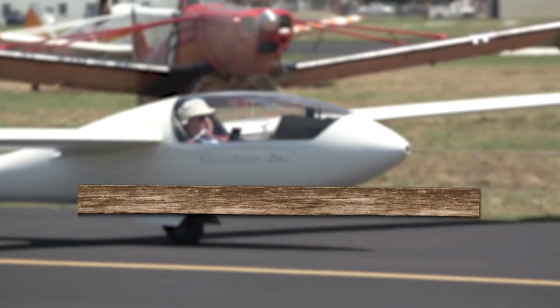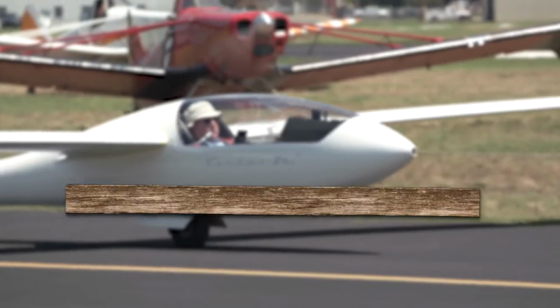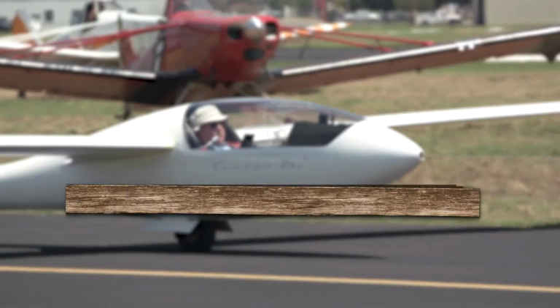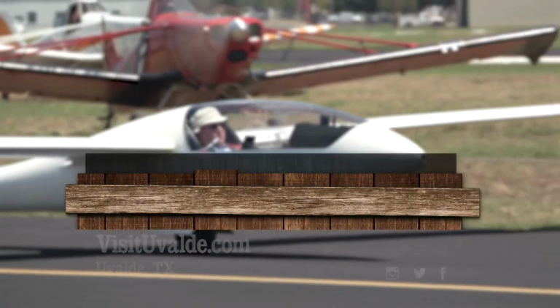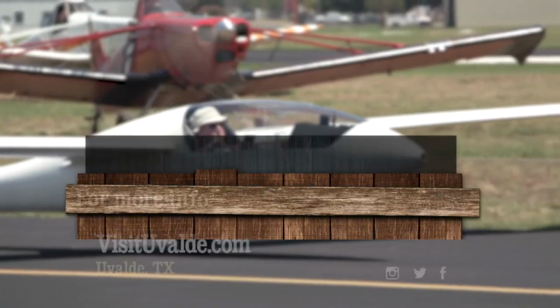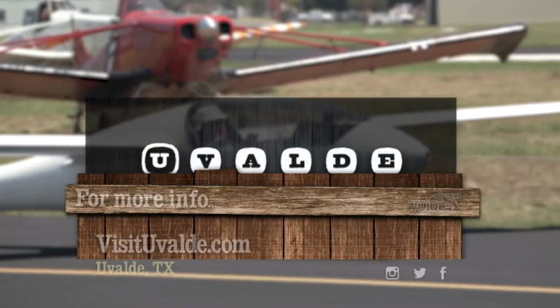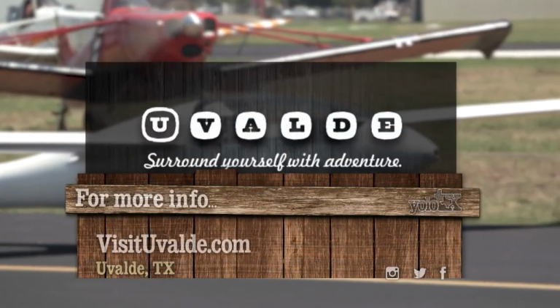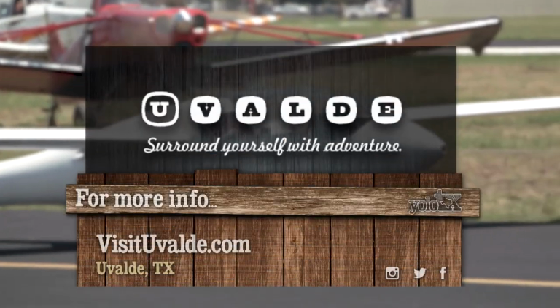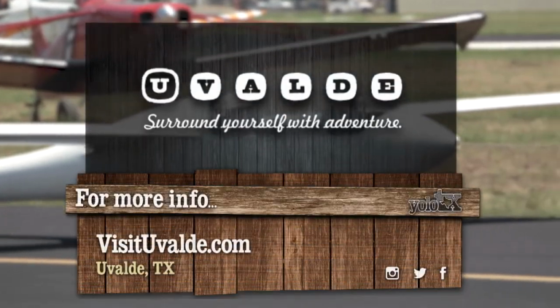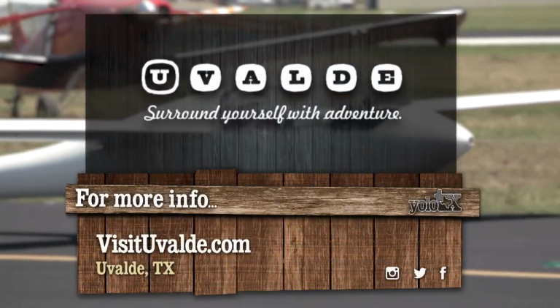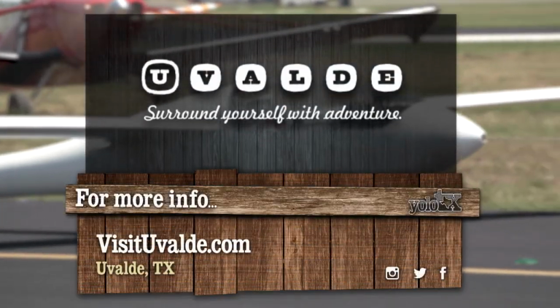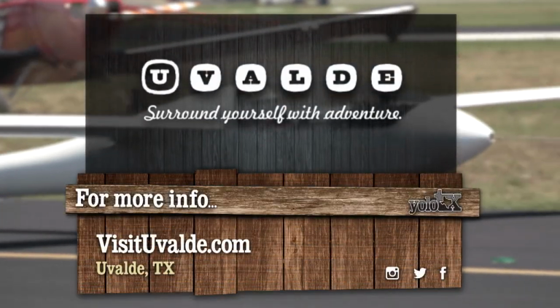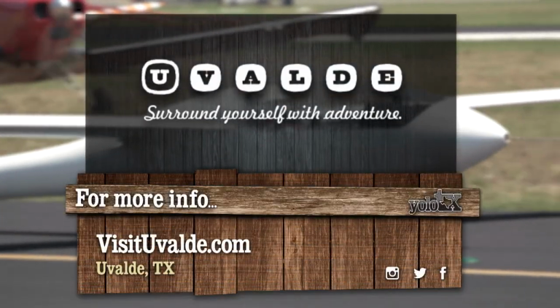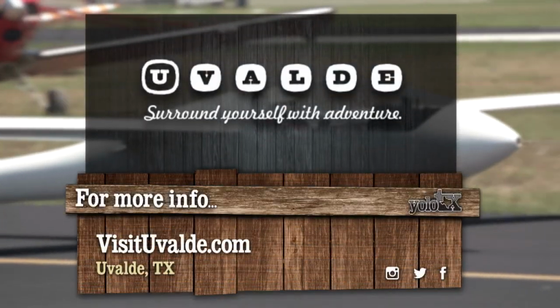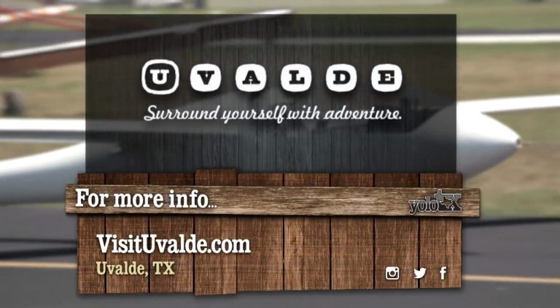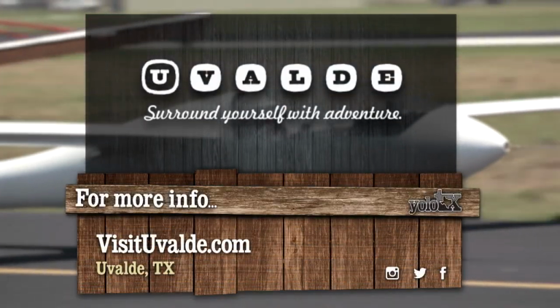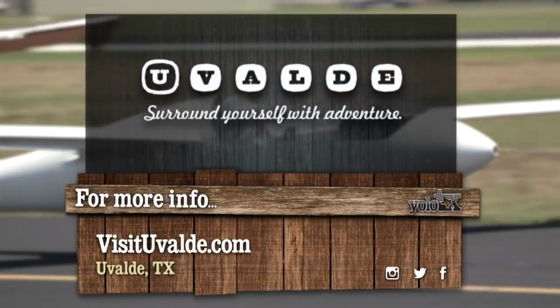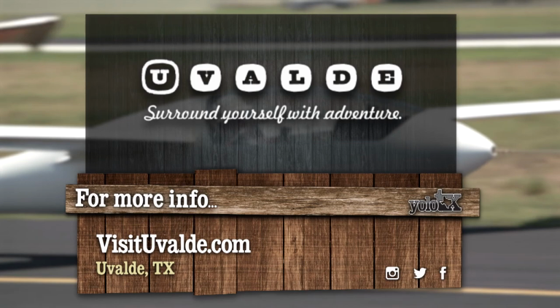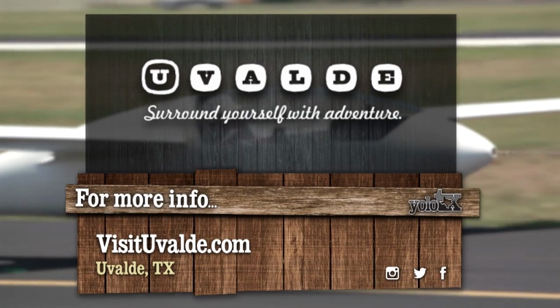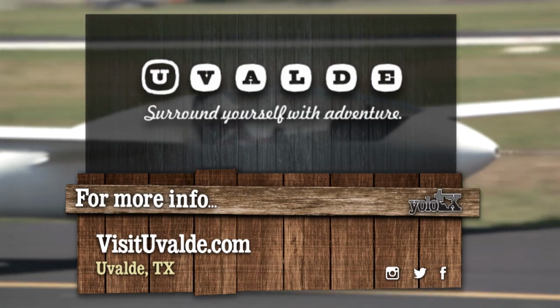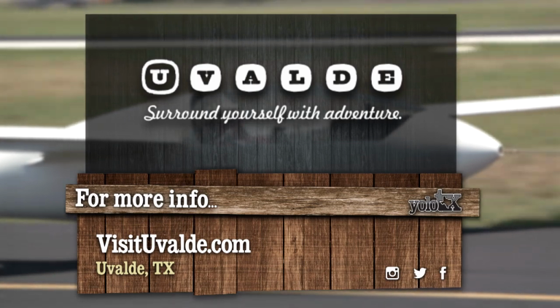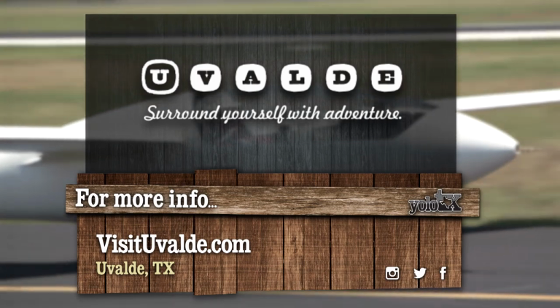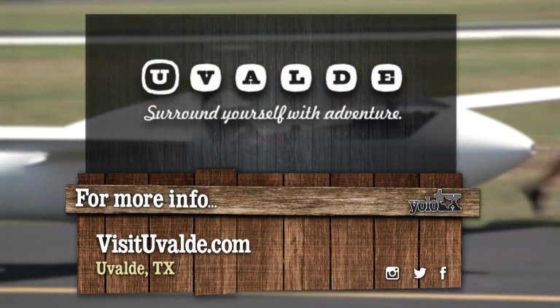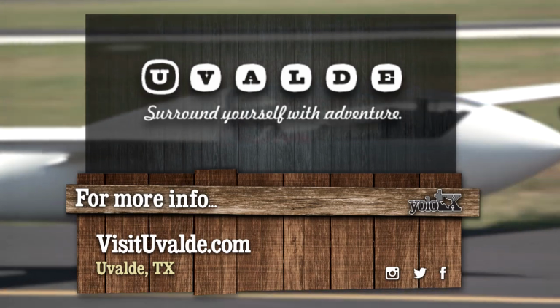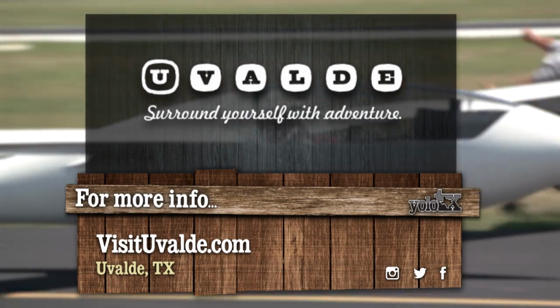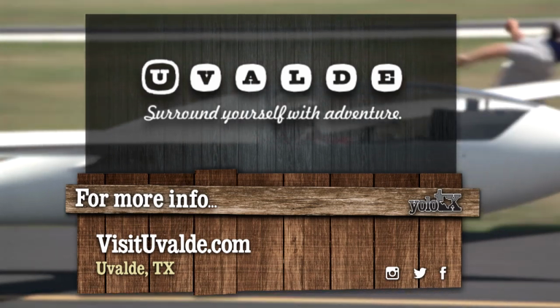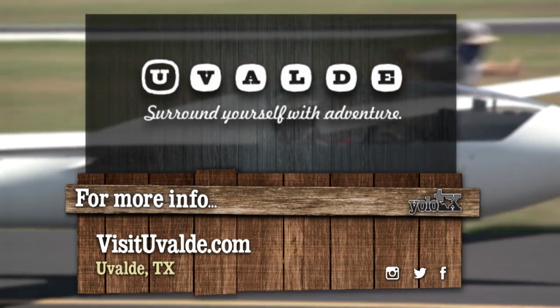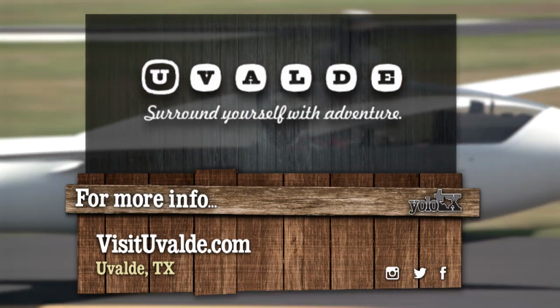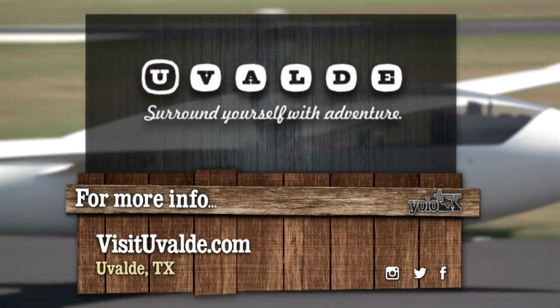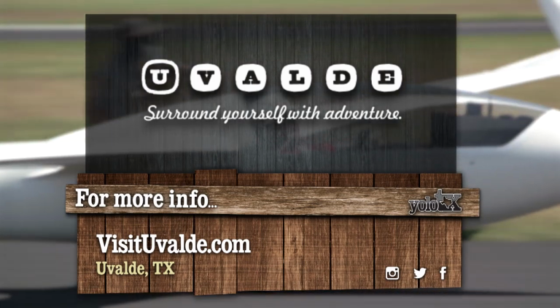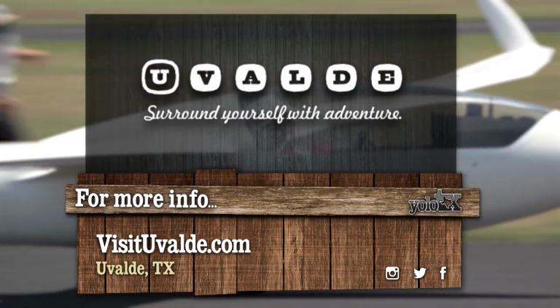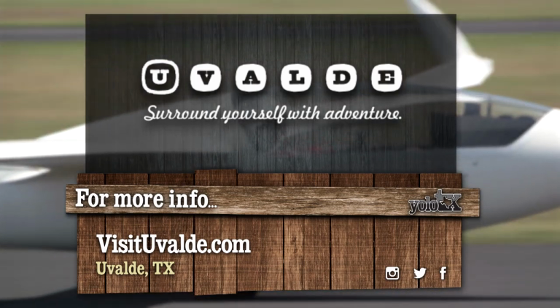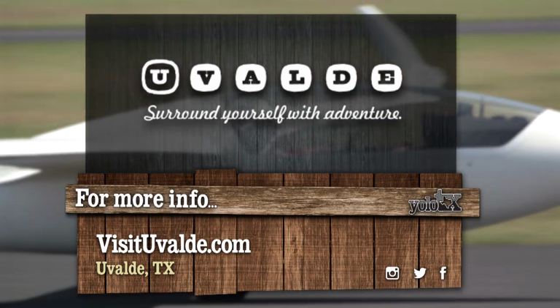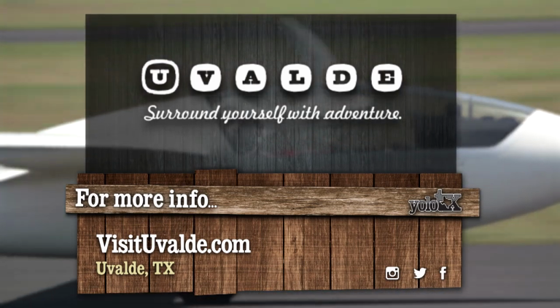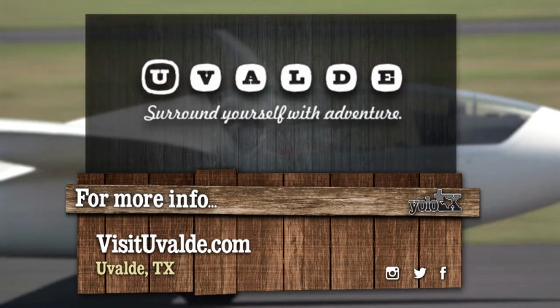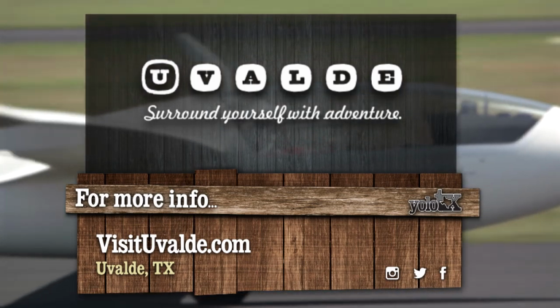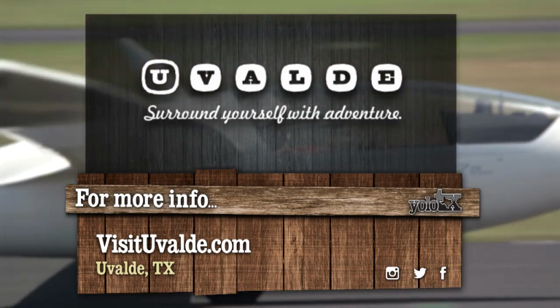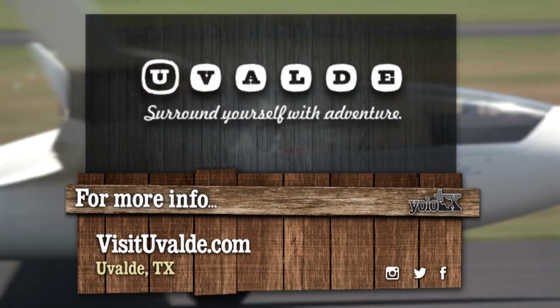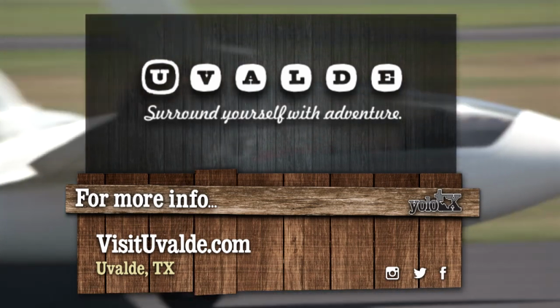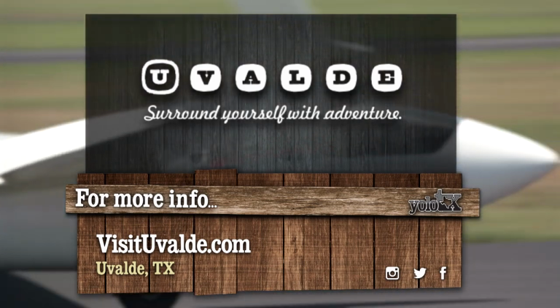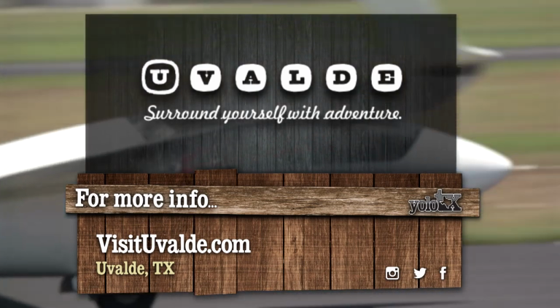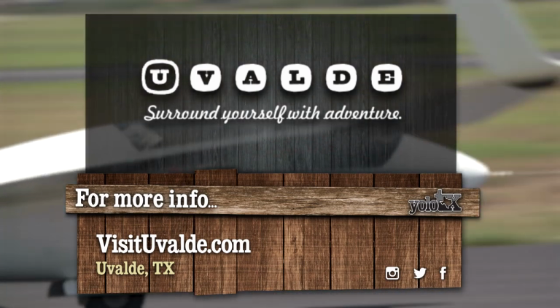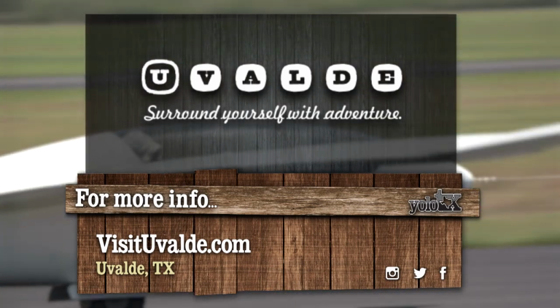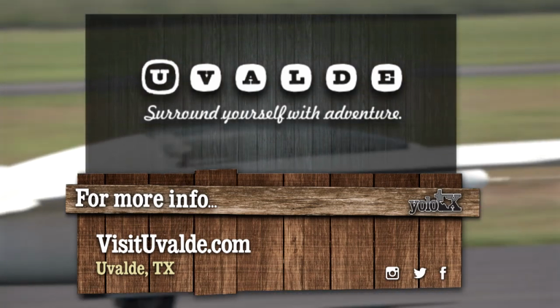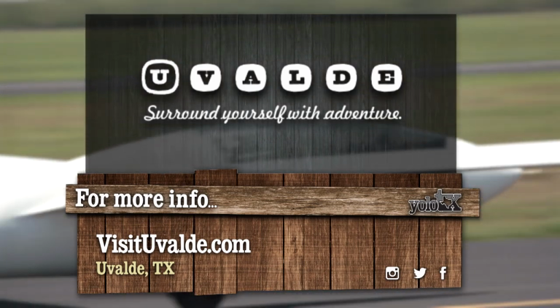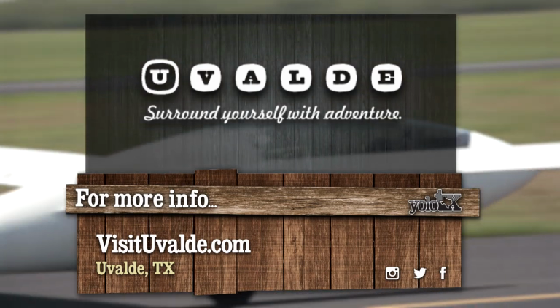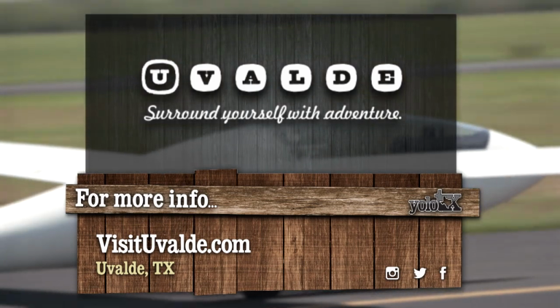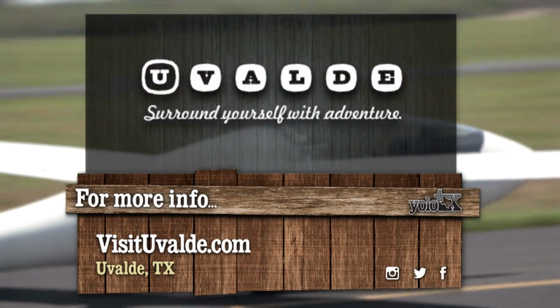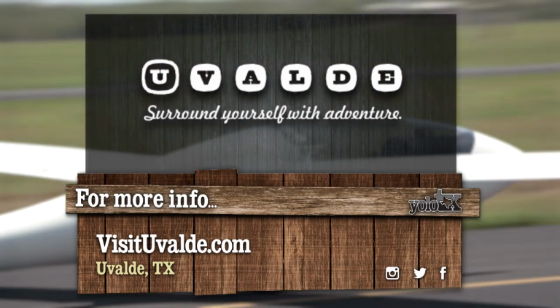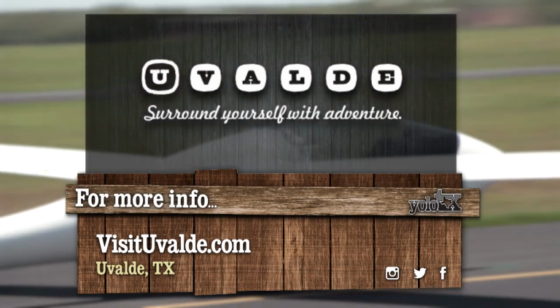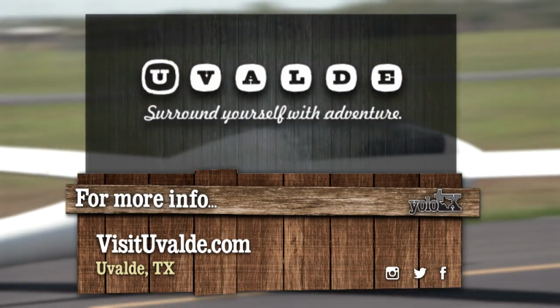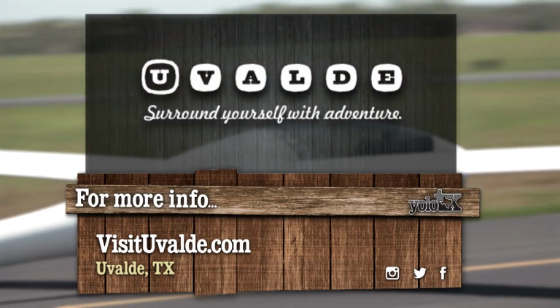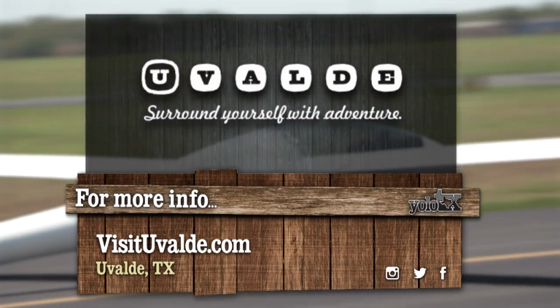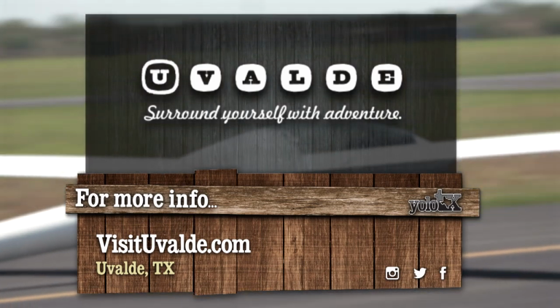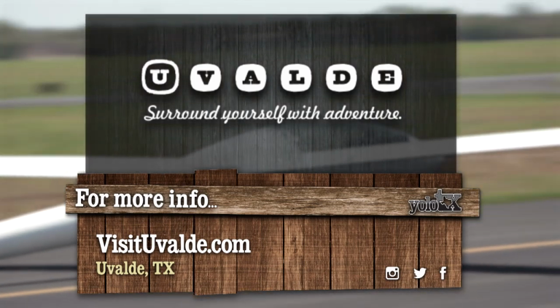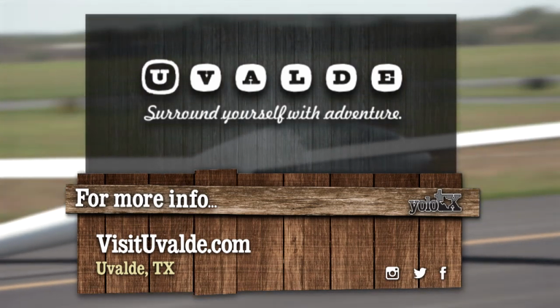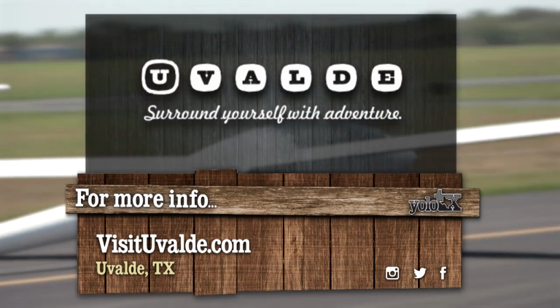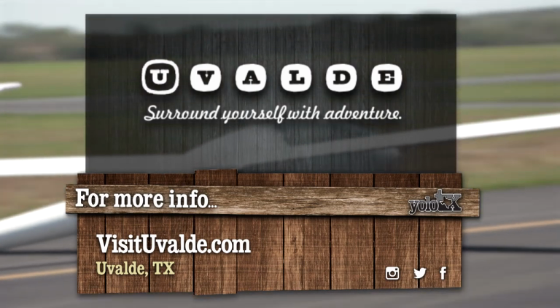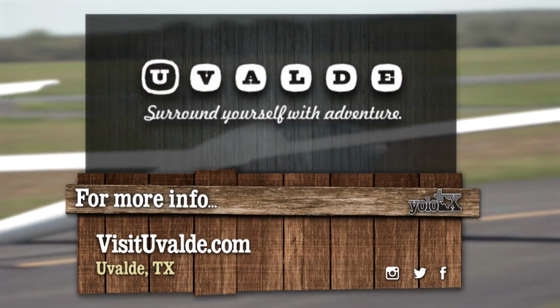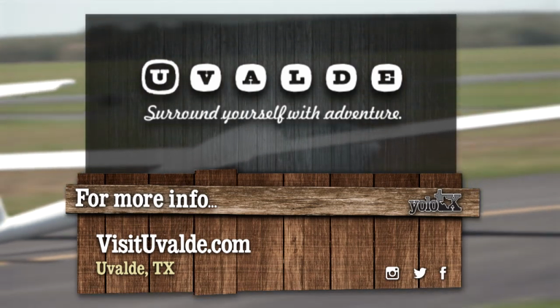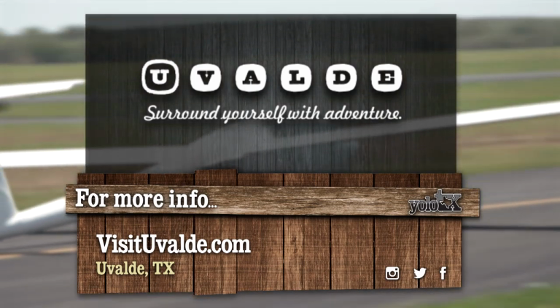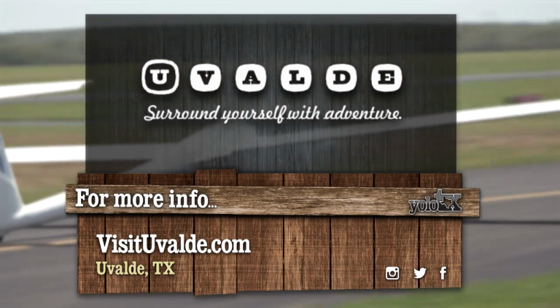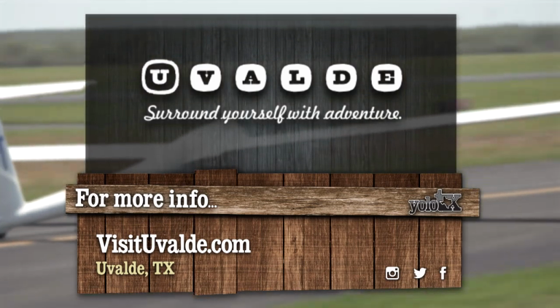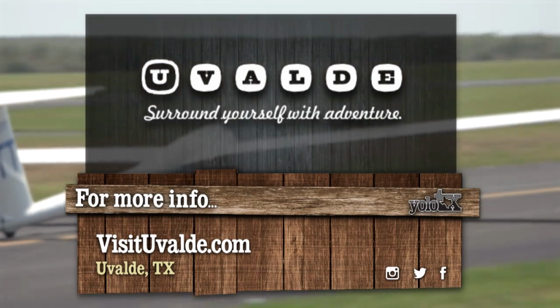Planning your own trip to Uvalde, Texas? Get more ideas of places to visit at visituvalde.com.